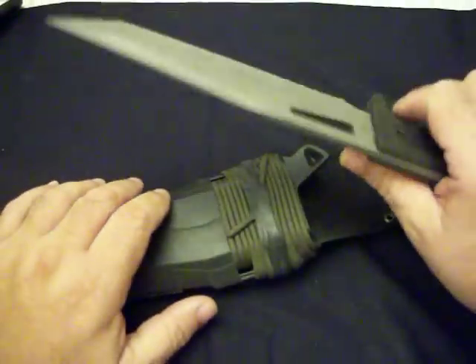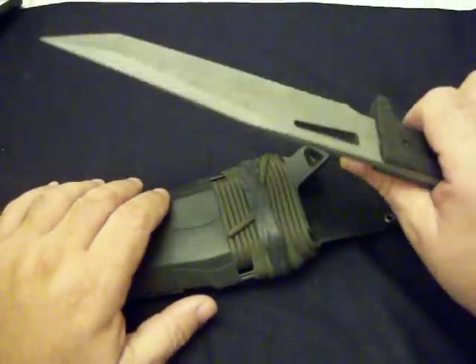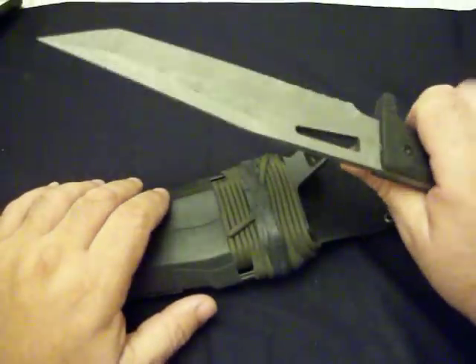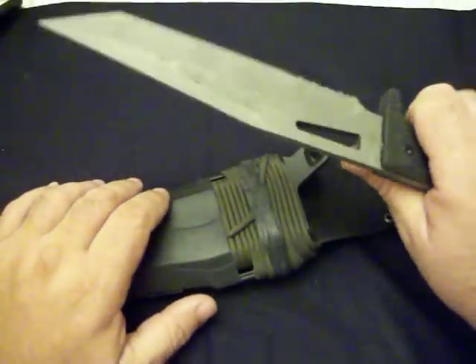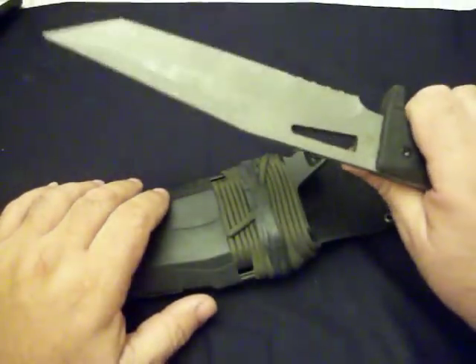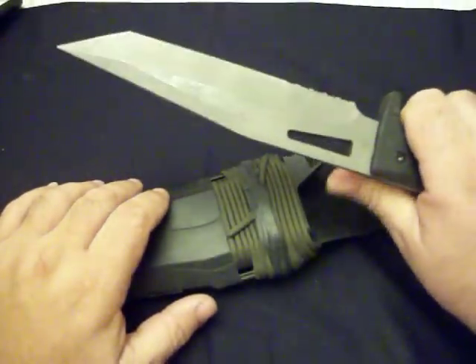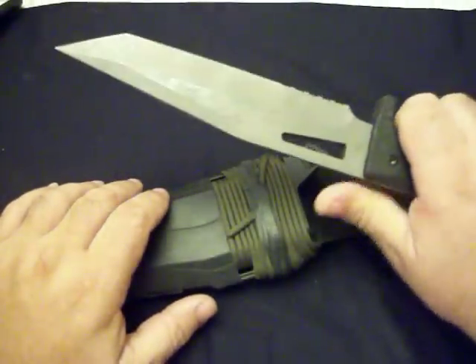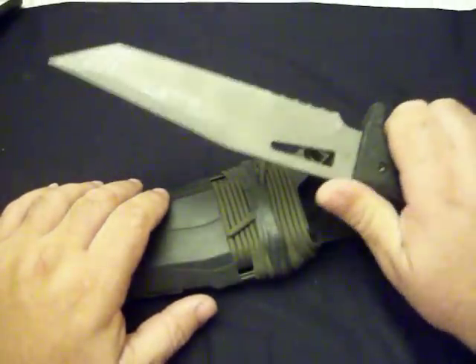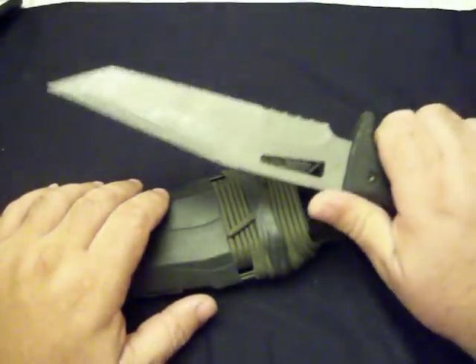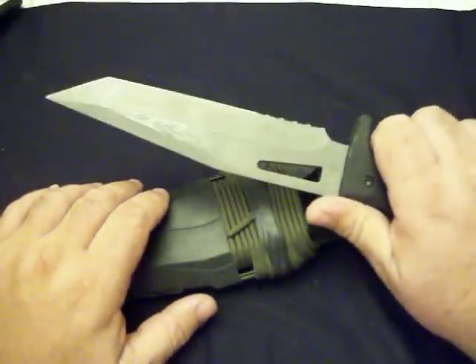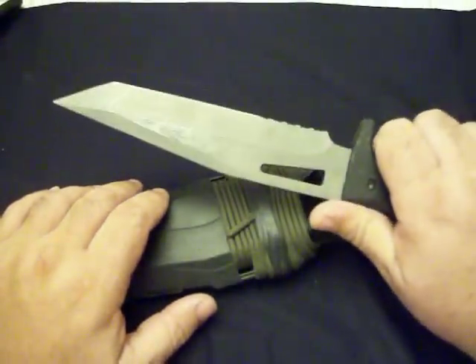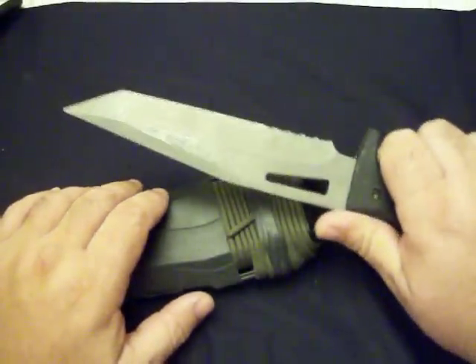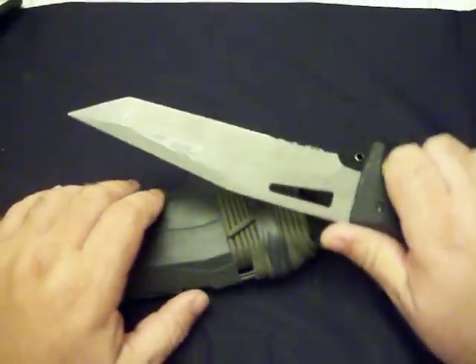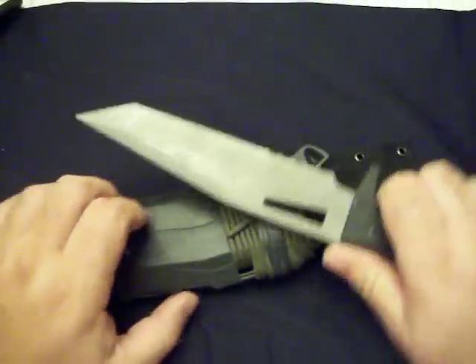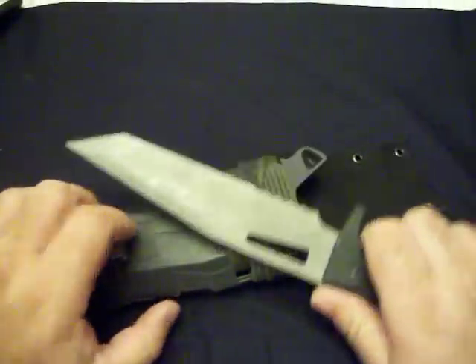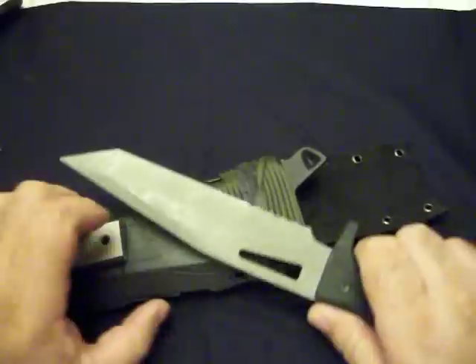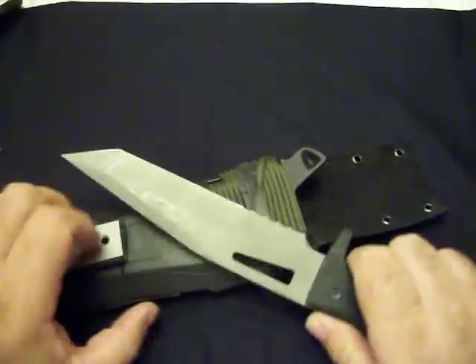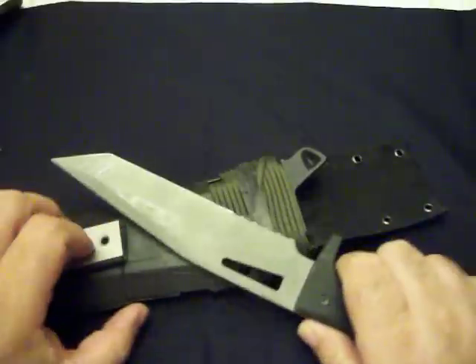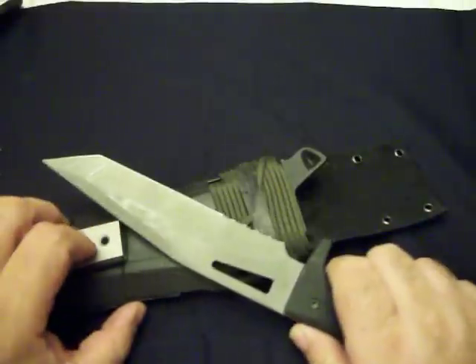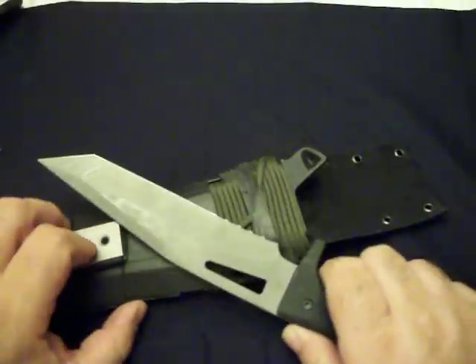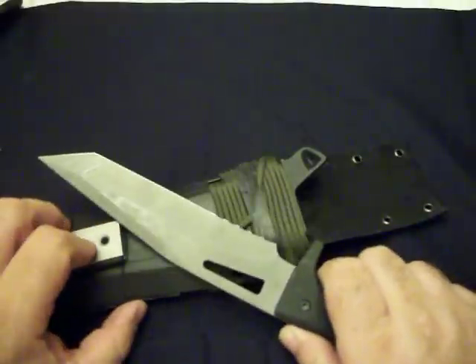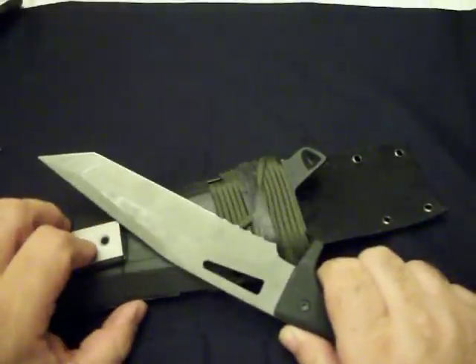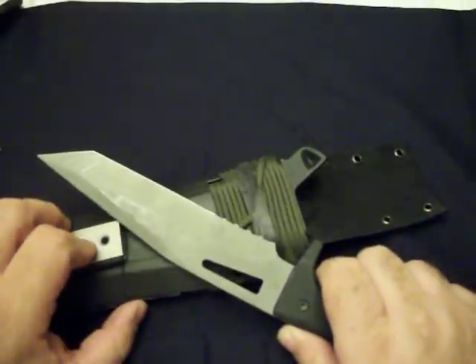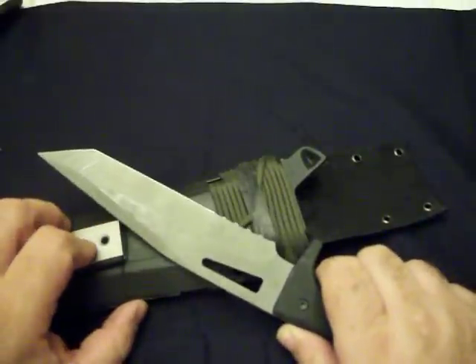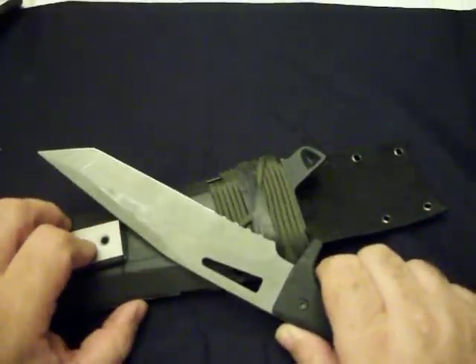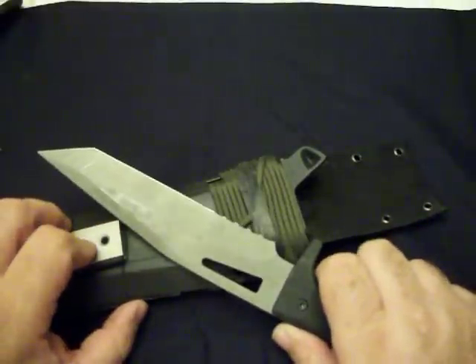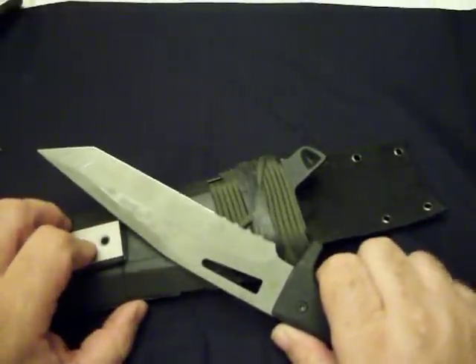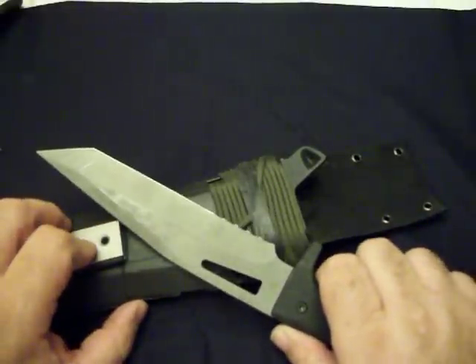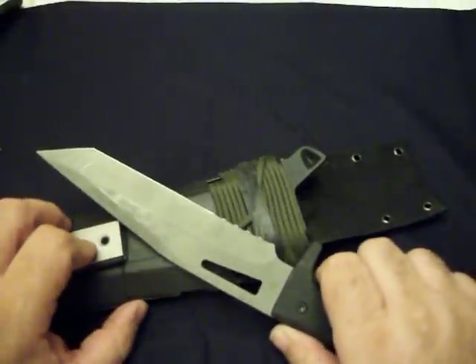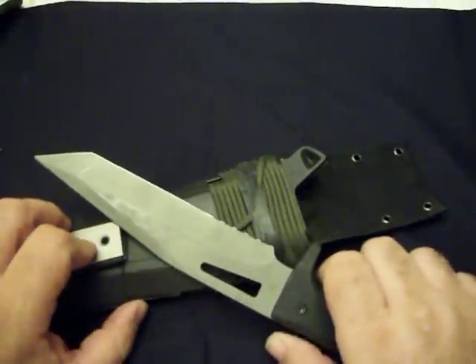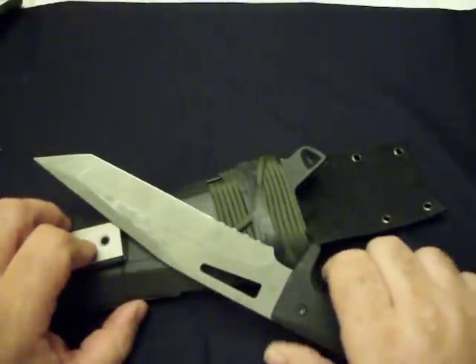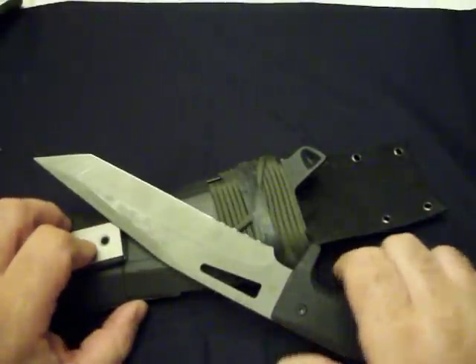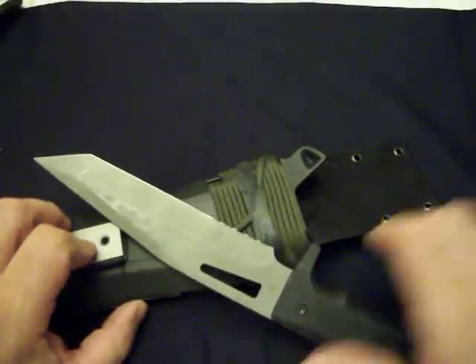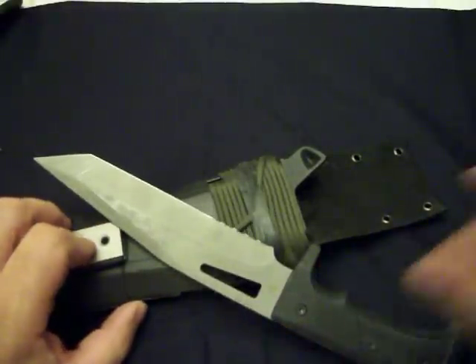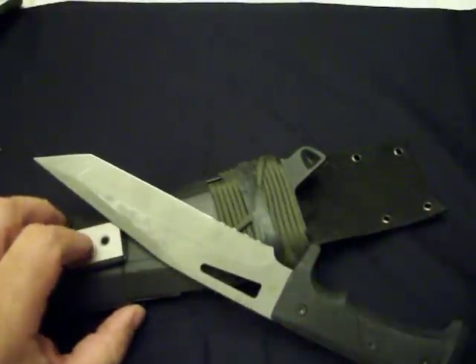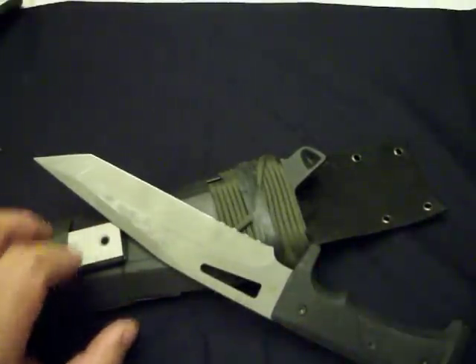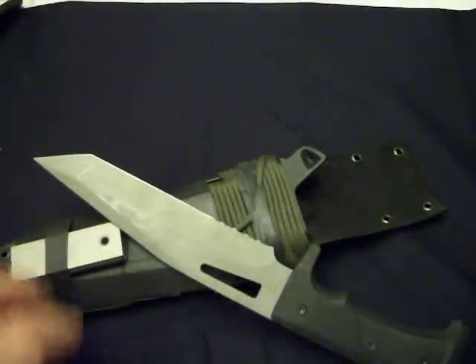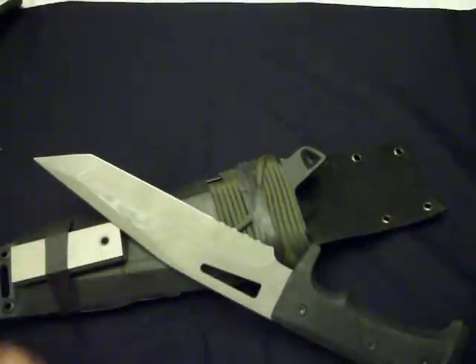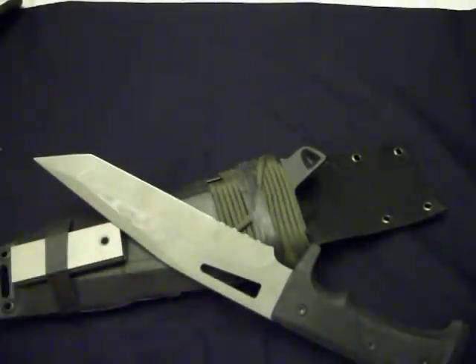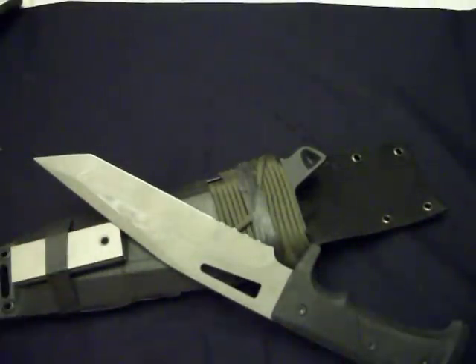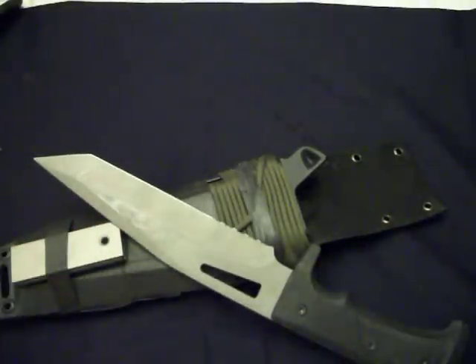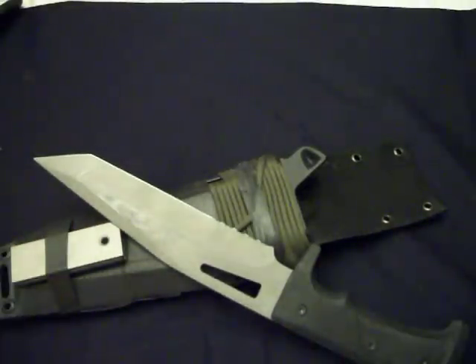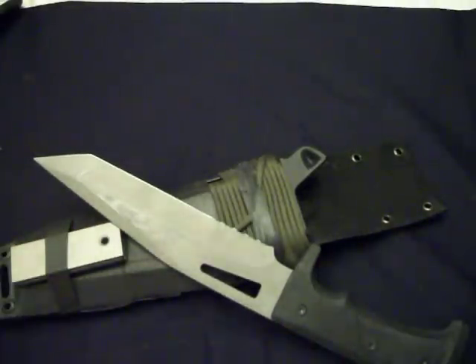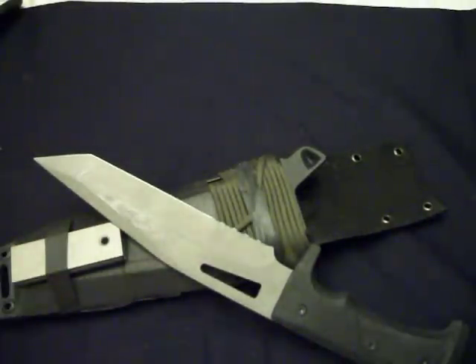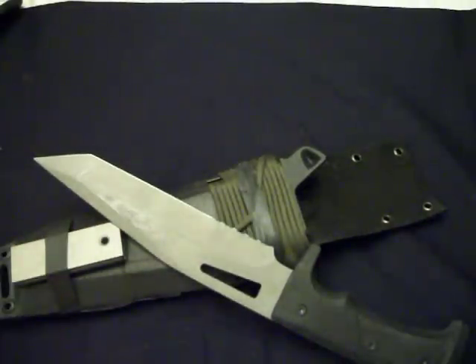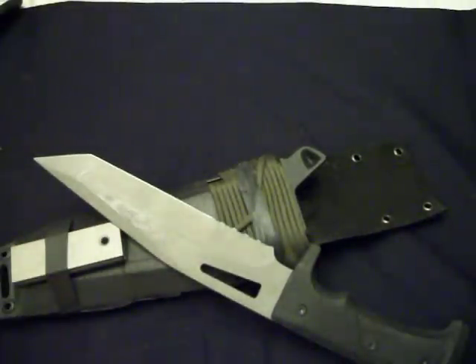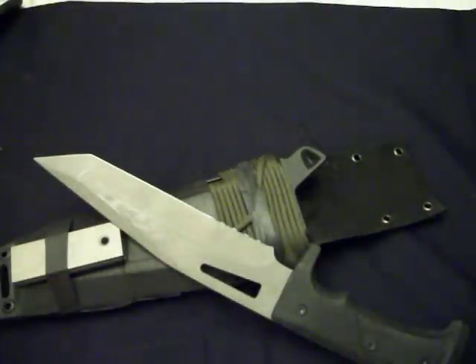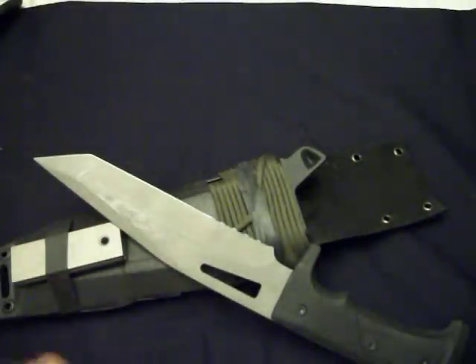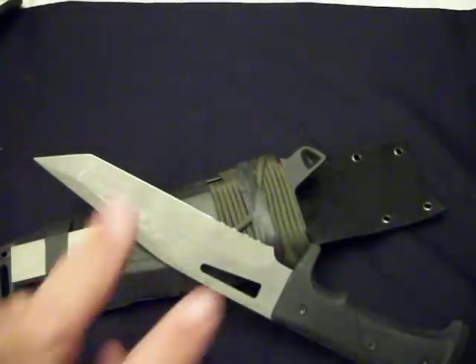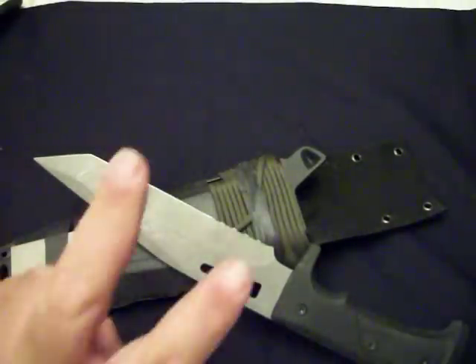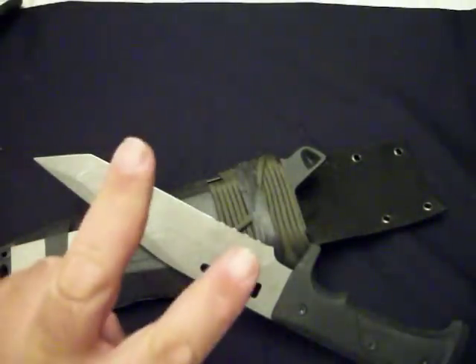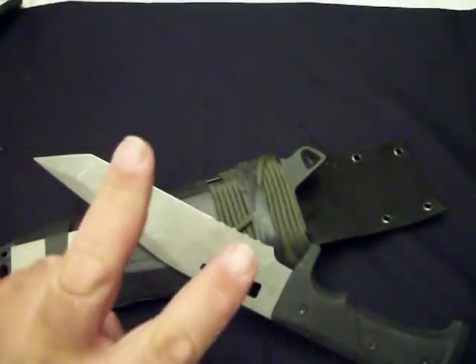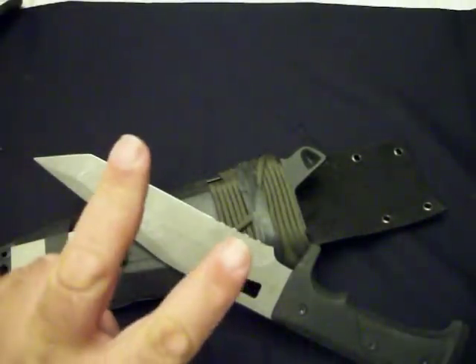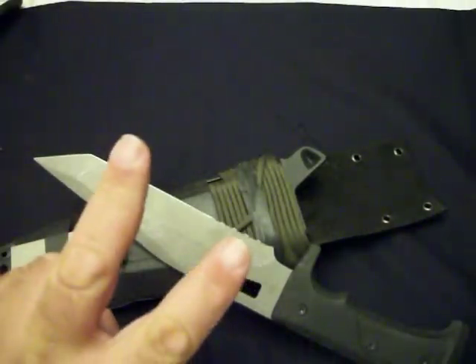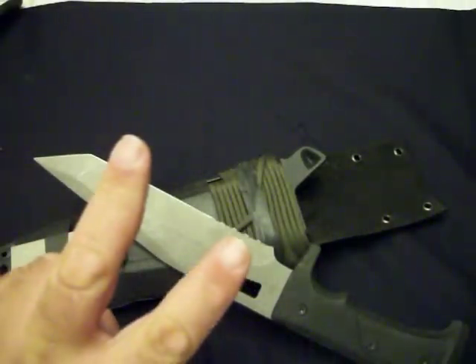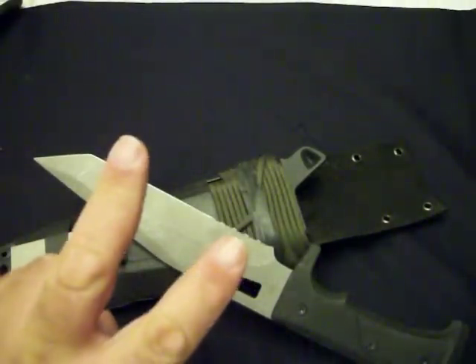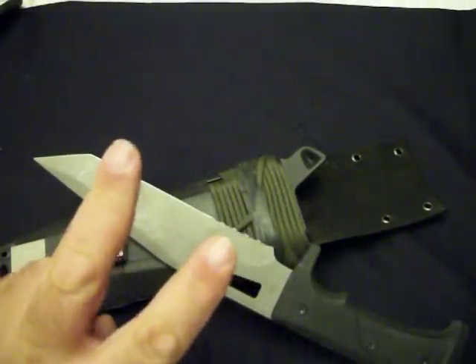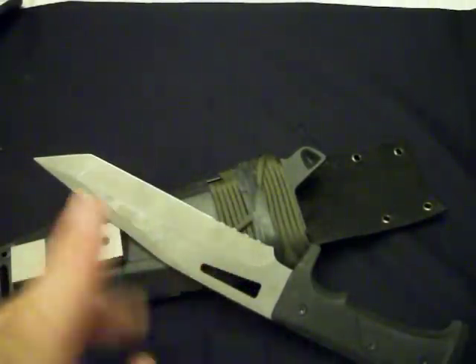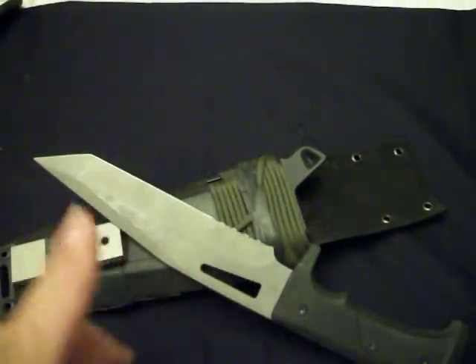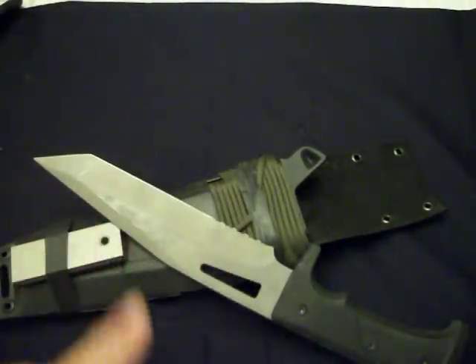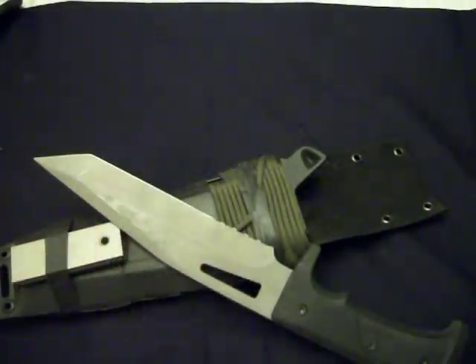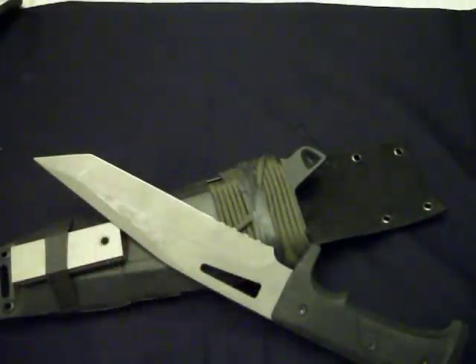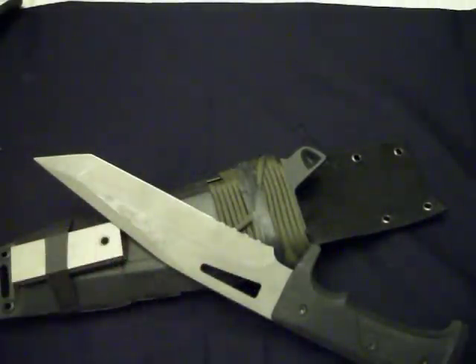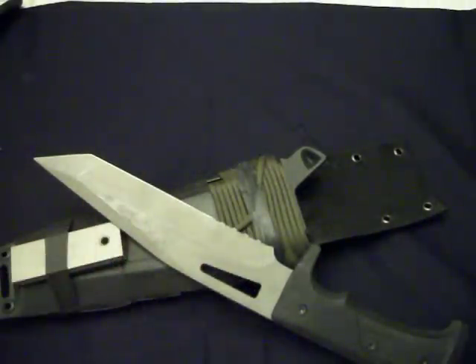Anyway, there it is — the United Cutlery Pathfinder. Blade number two. More to come.